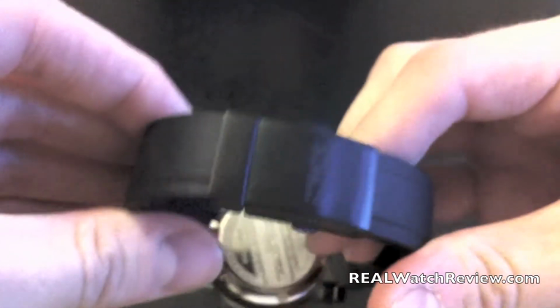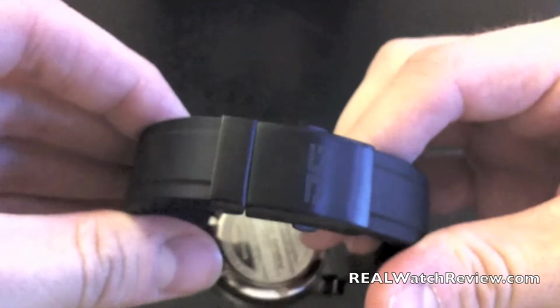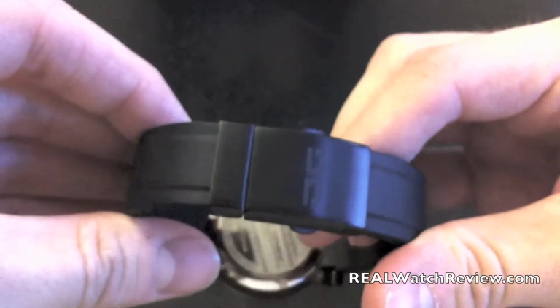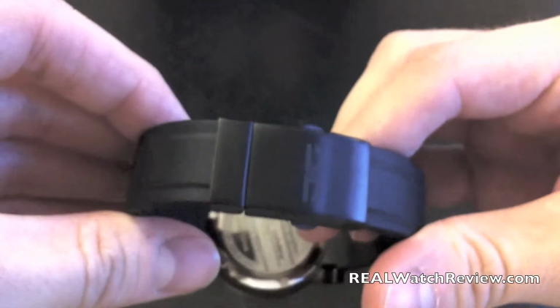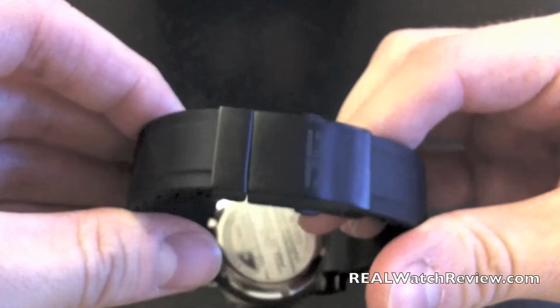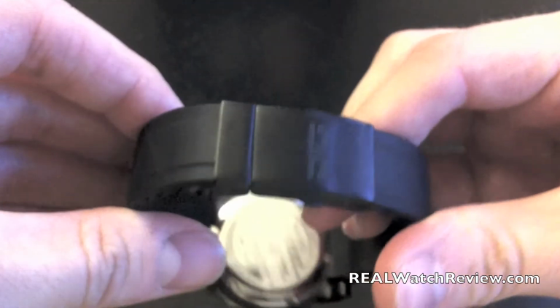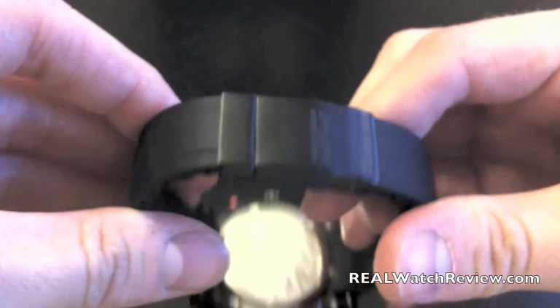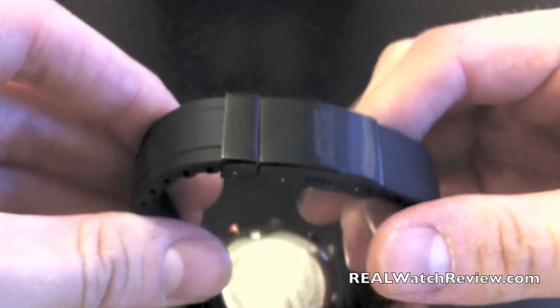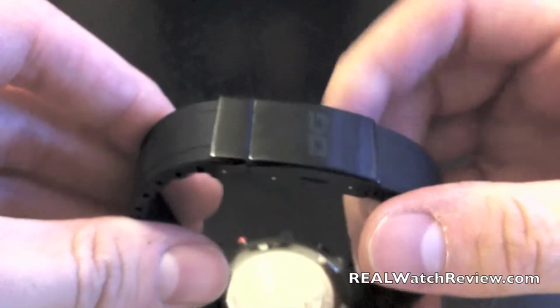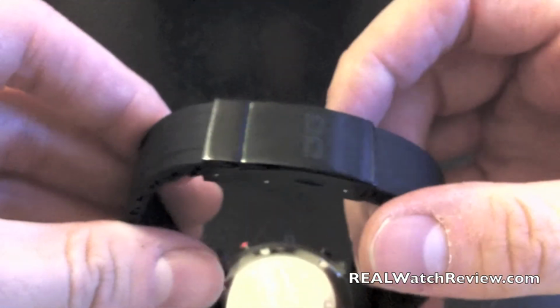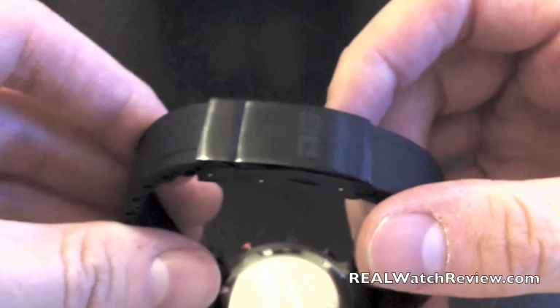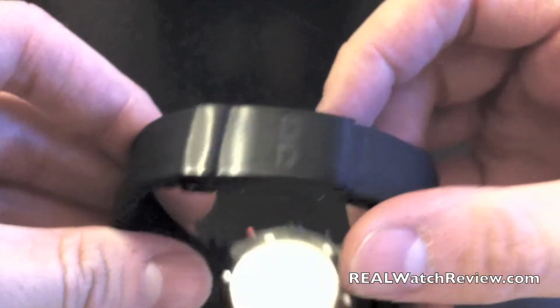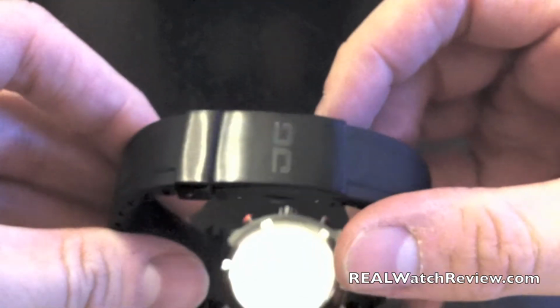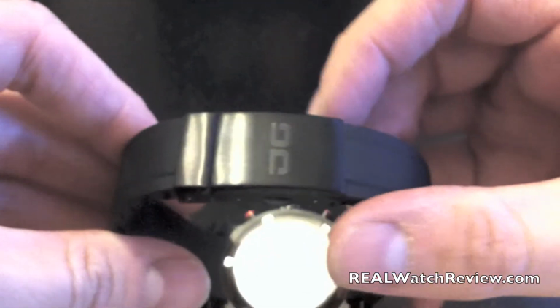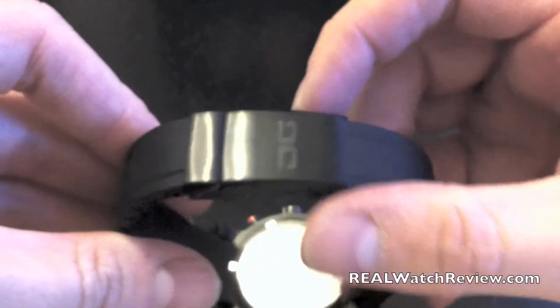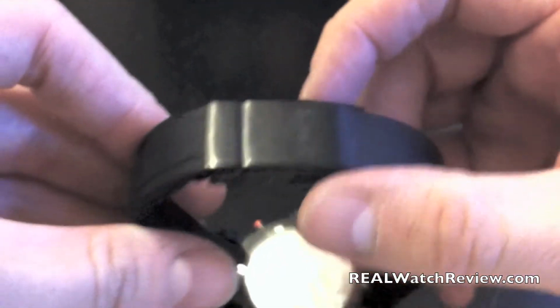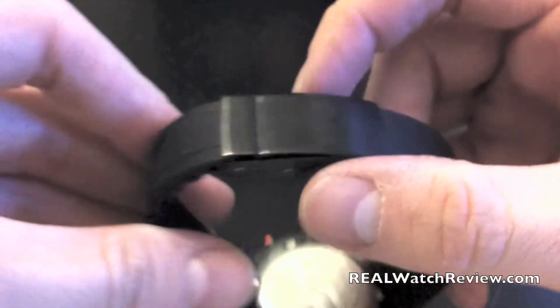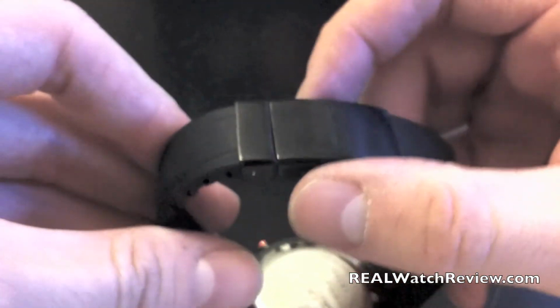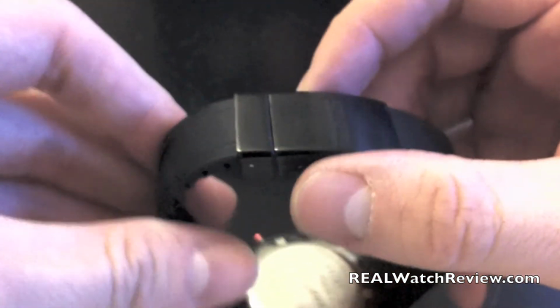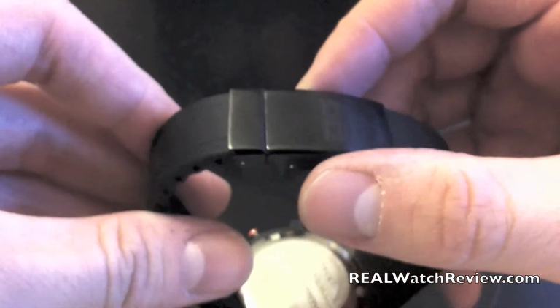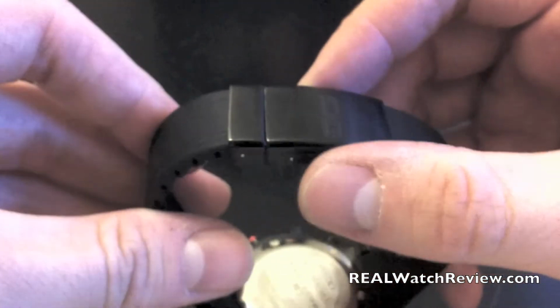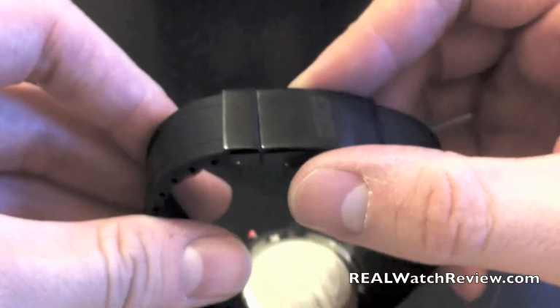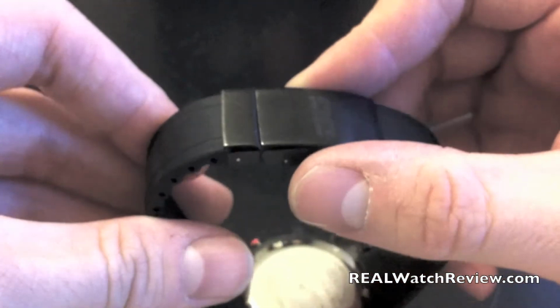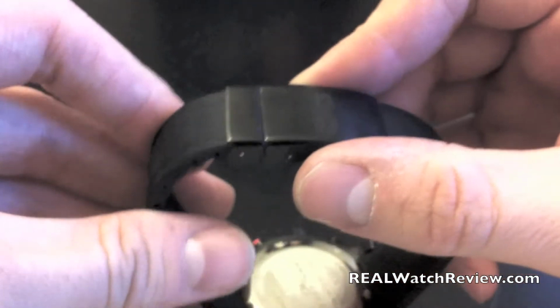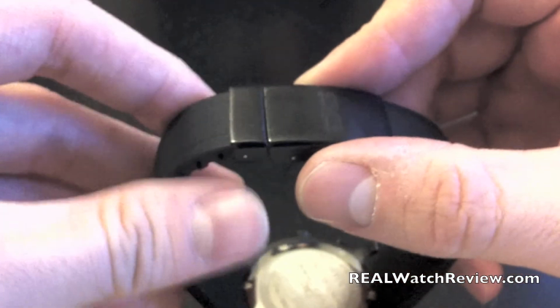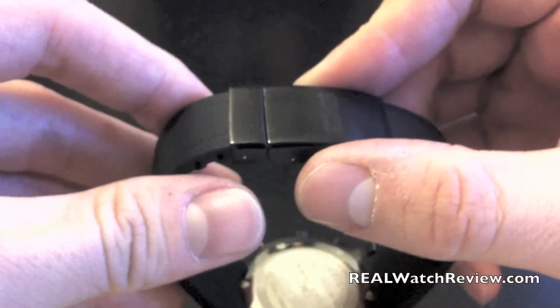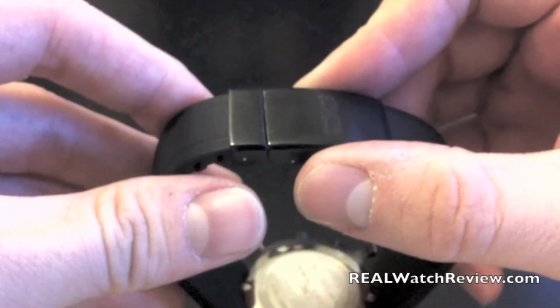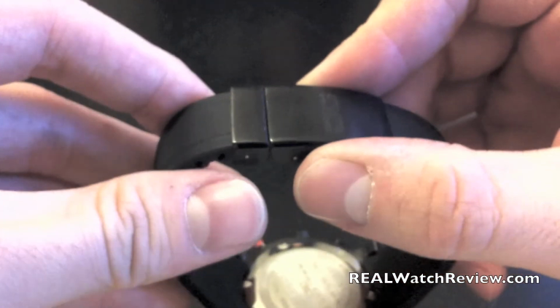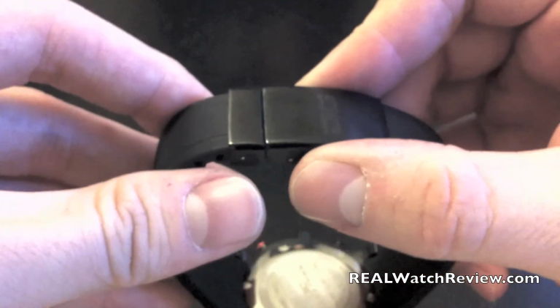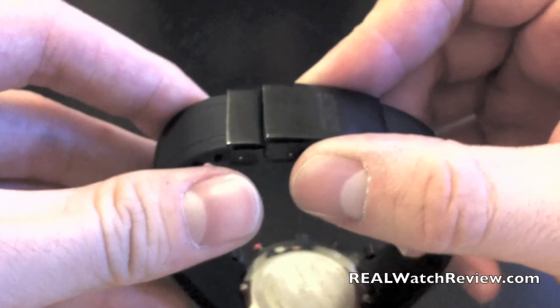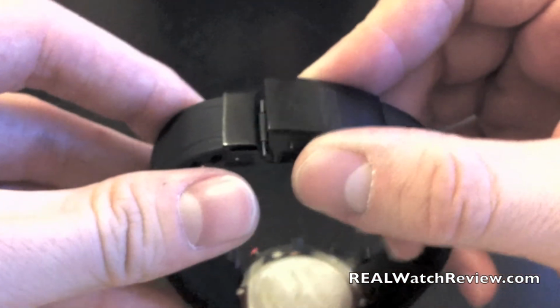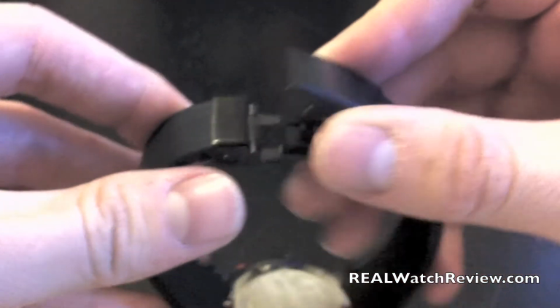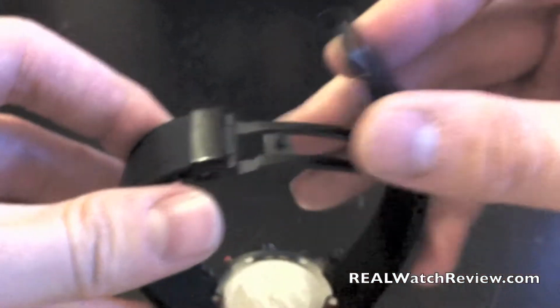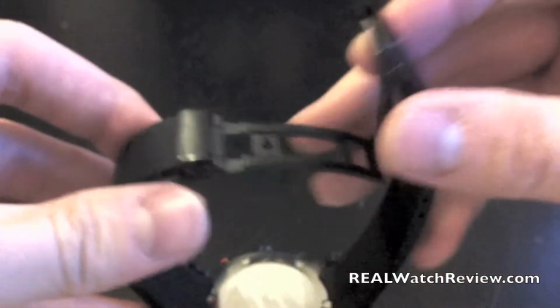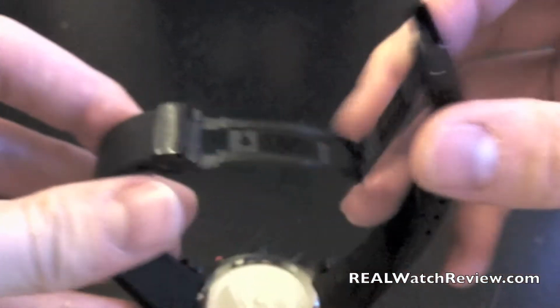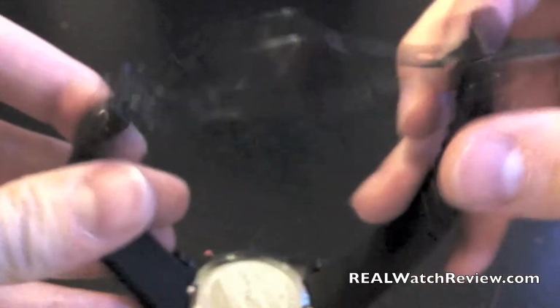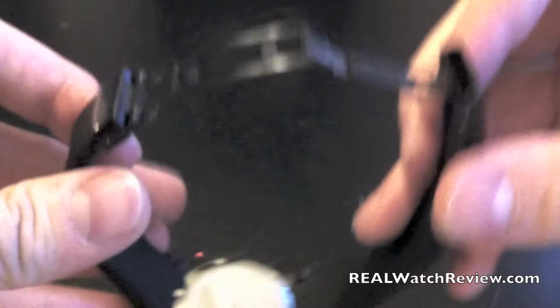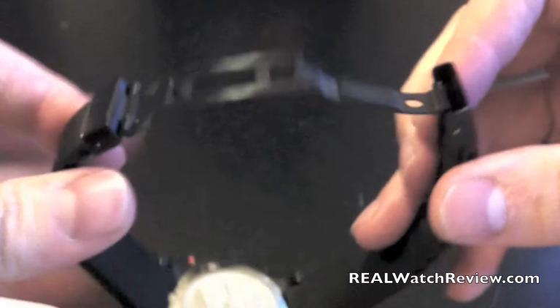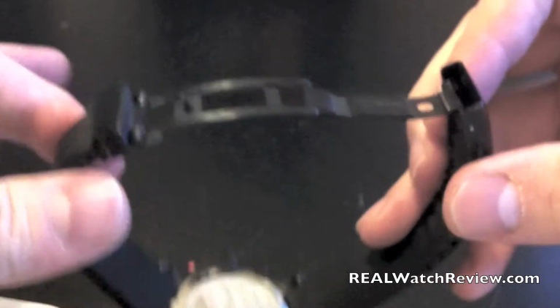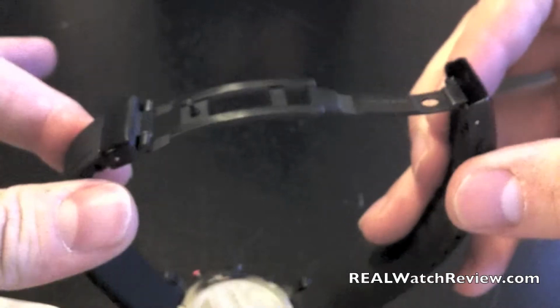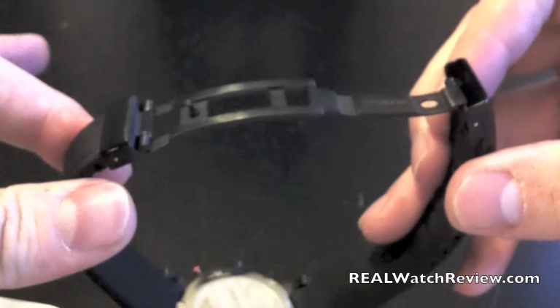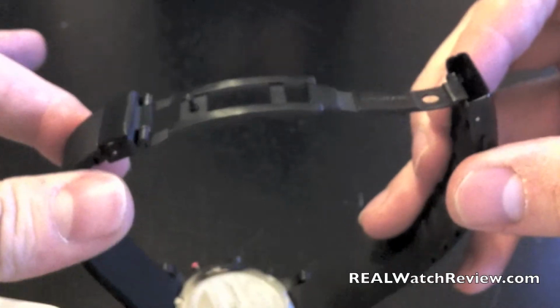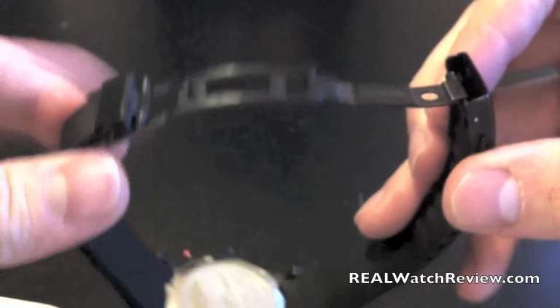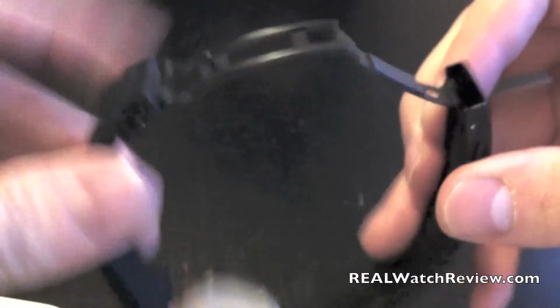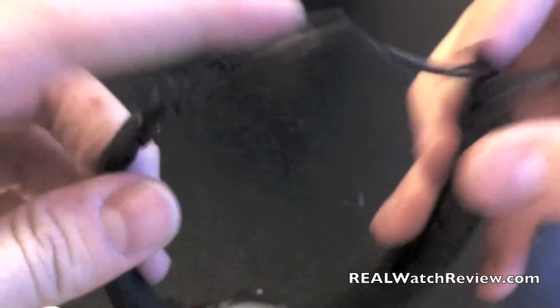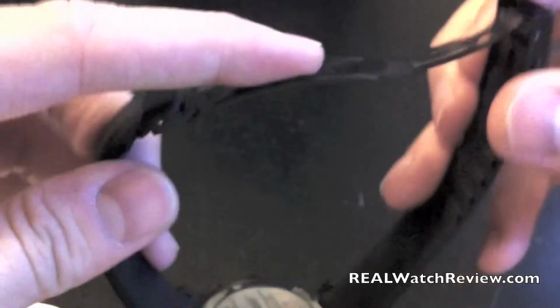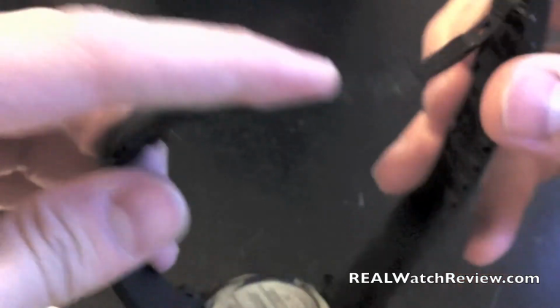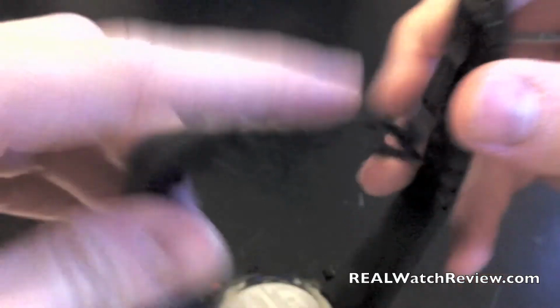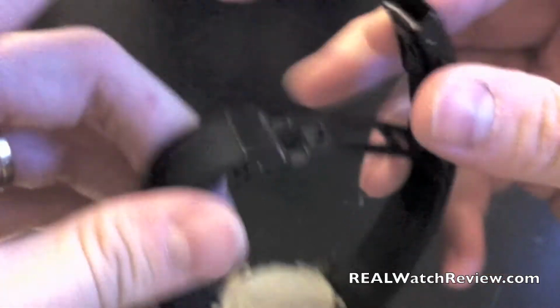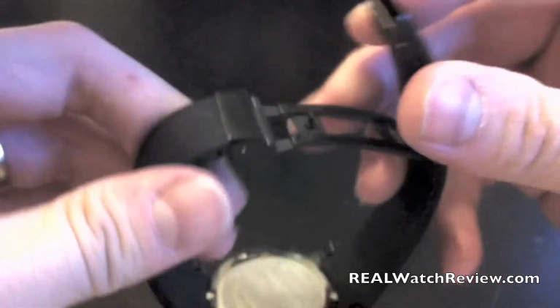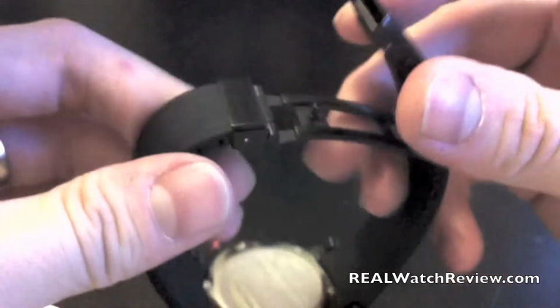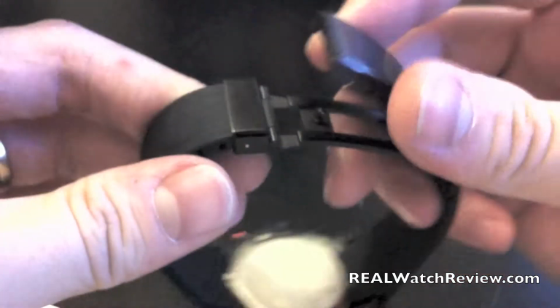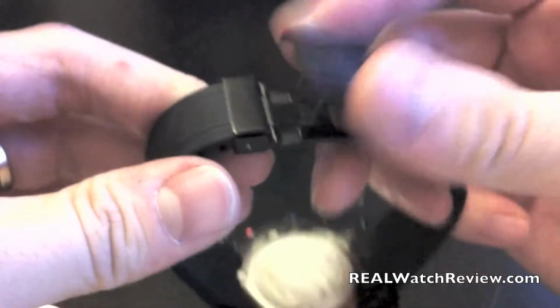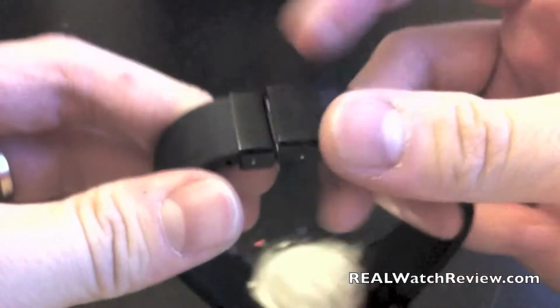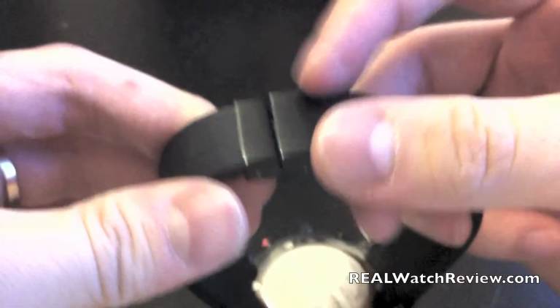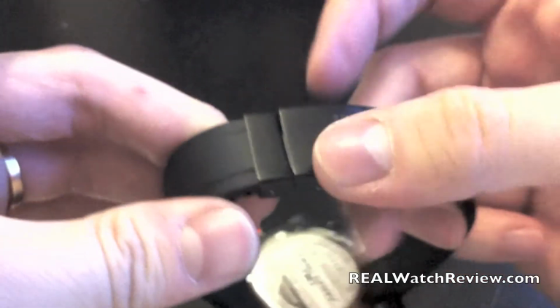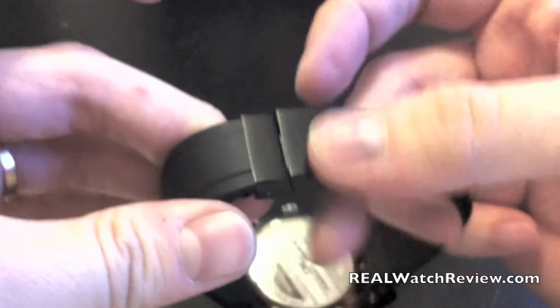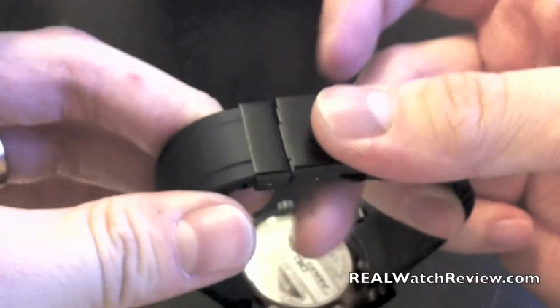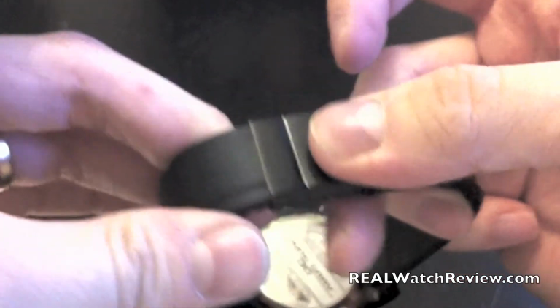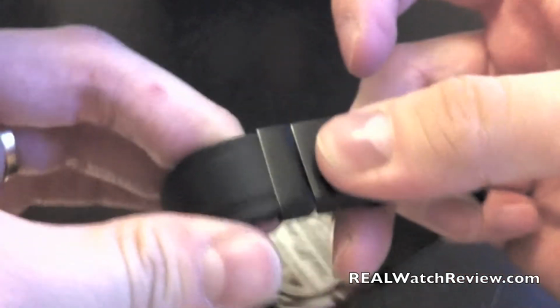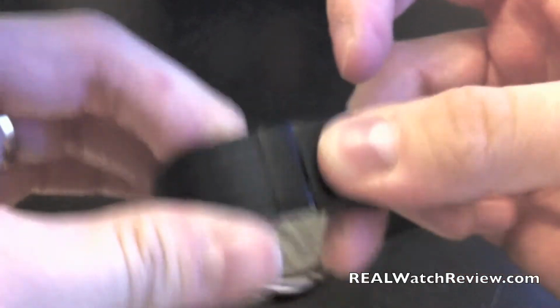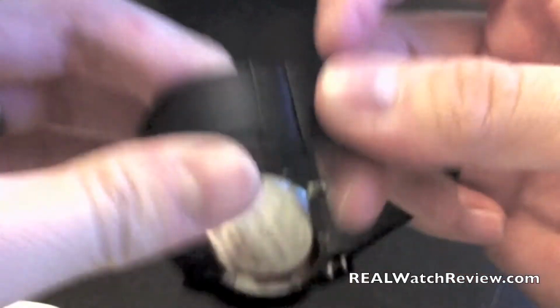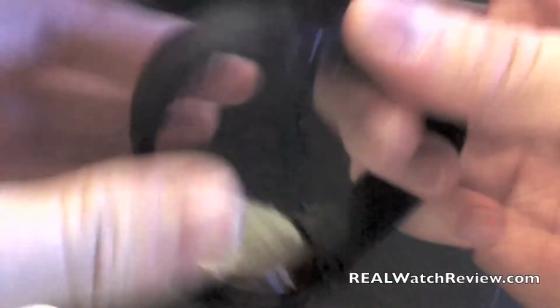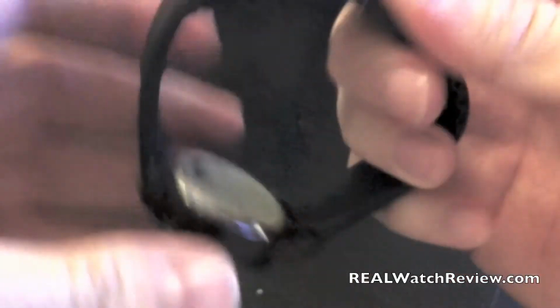A nice extra feature on this one is it's a deployment clasp, and you can see it's actually just a single fold — a very thin design.